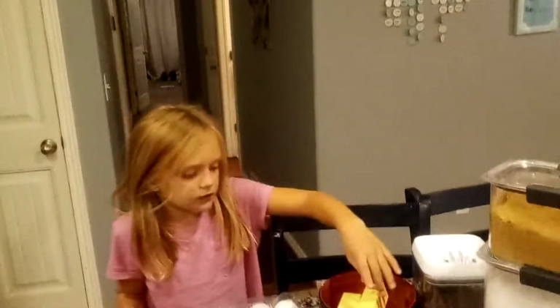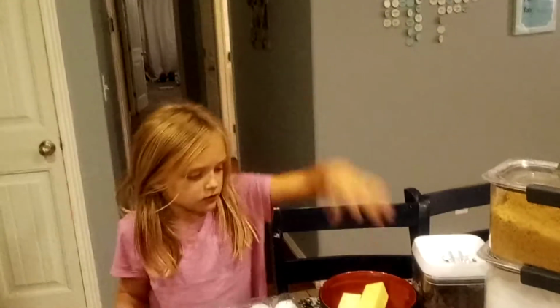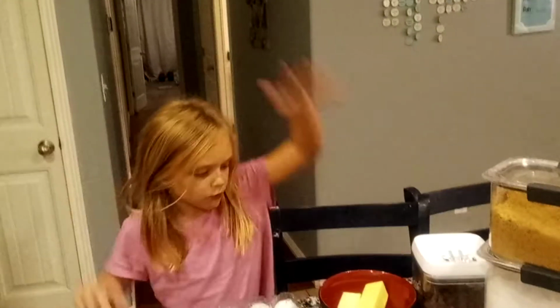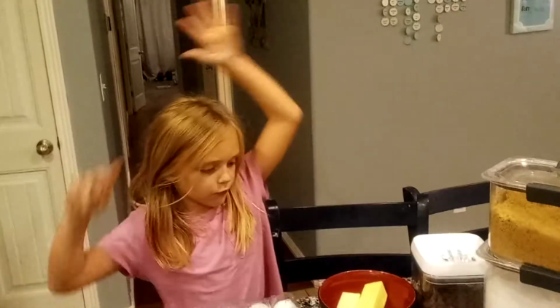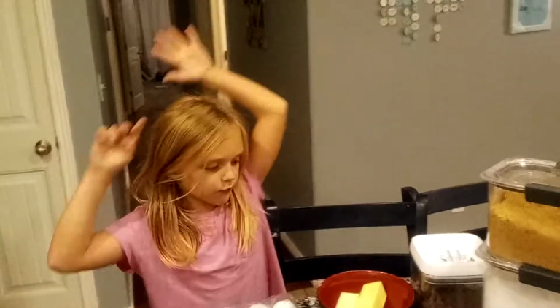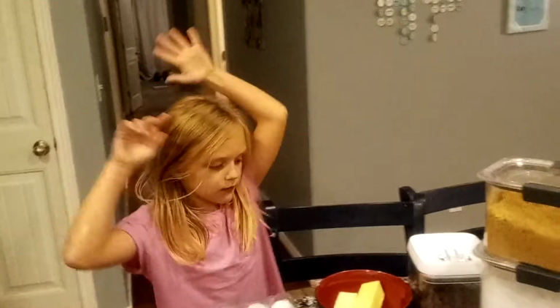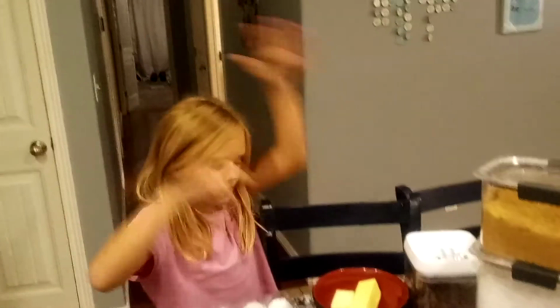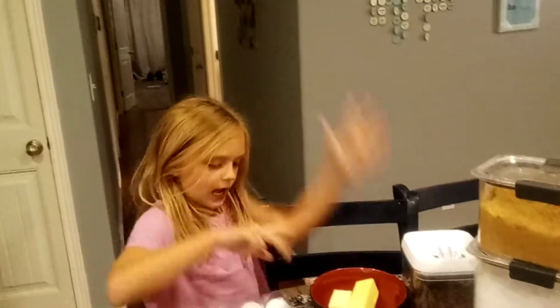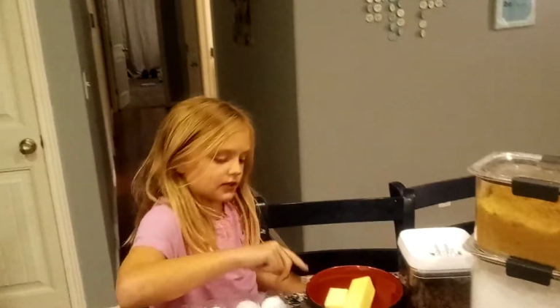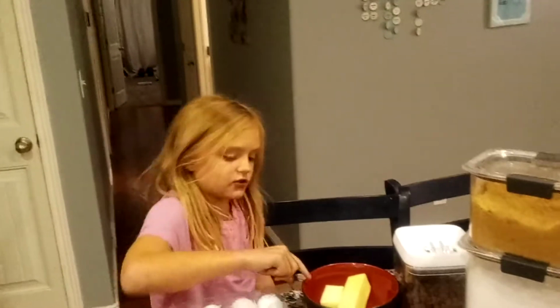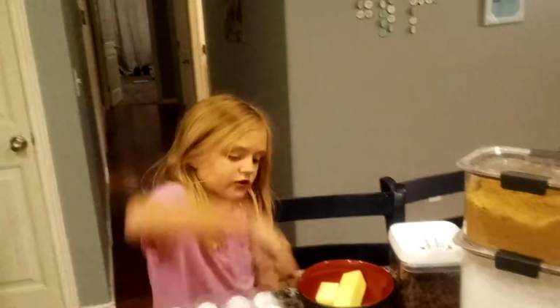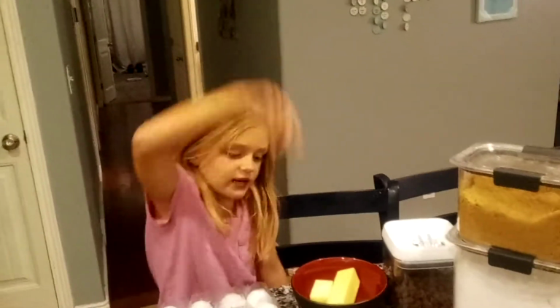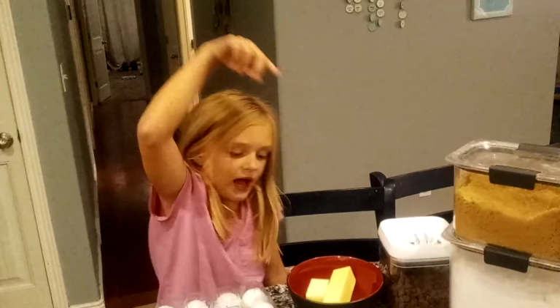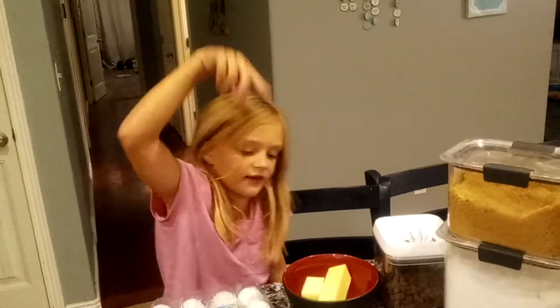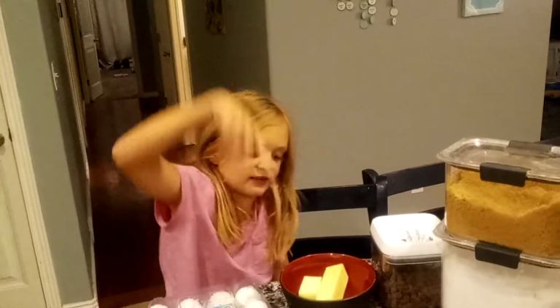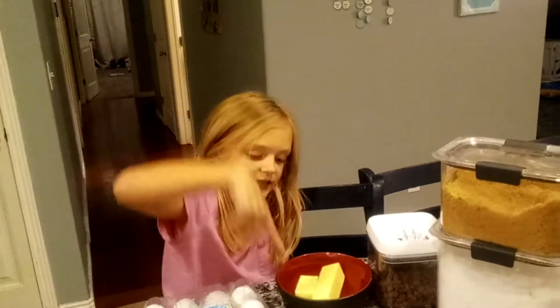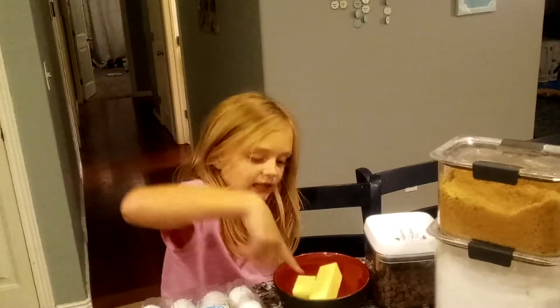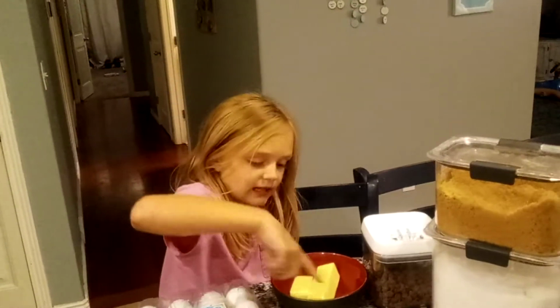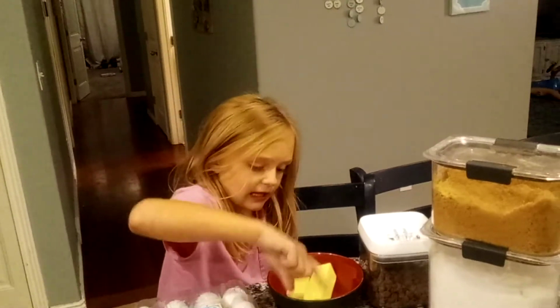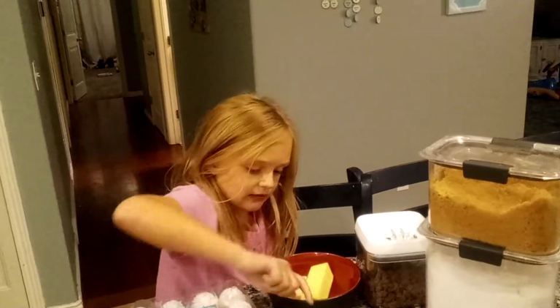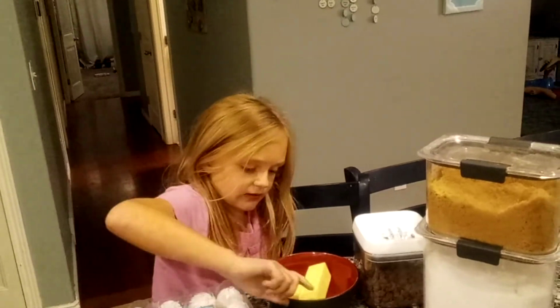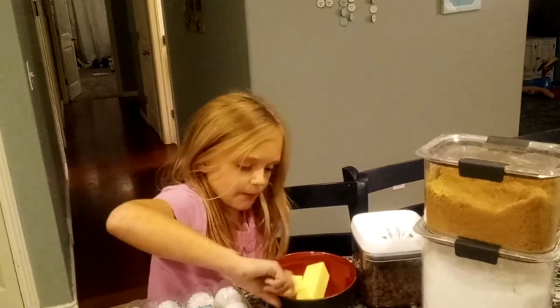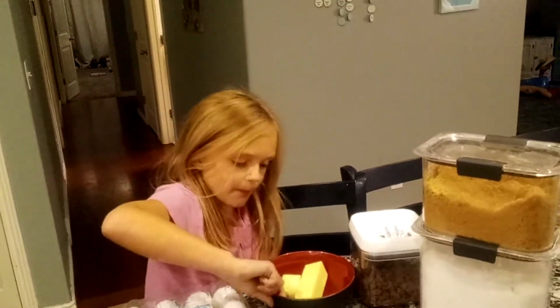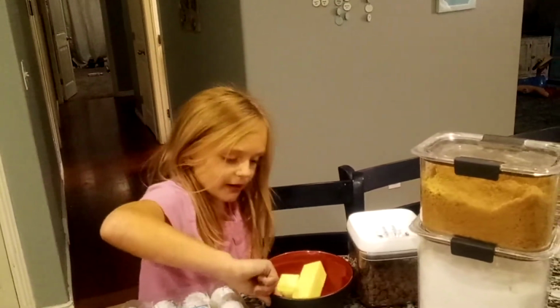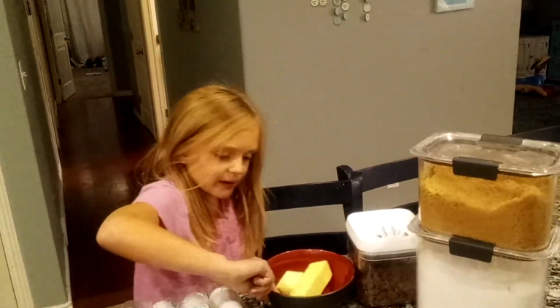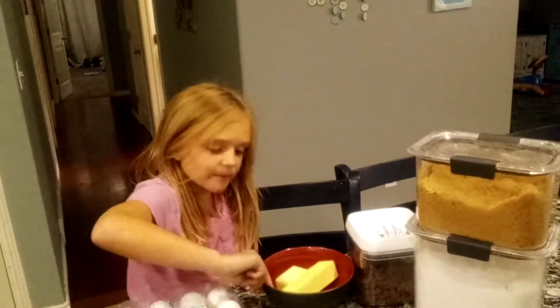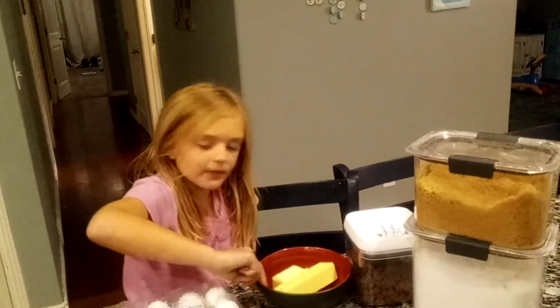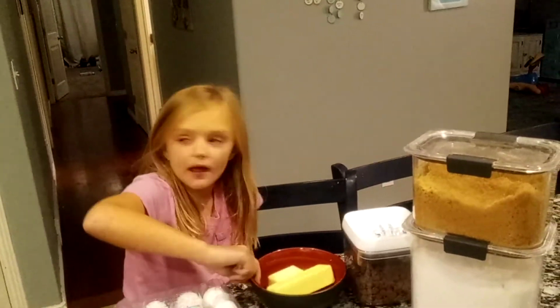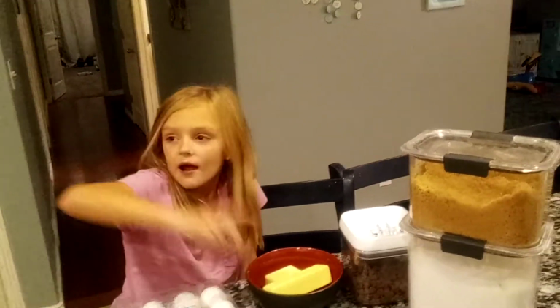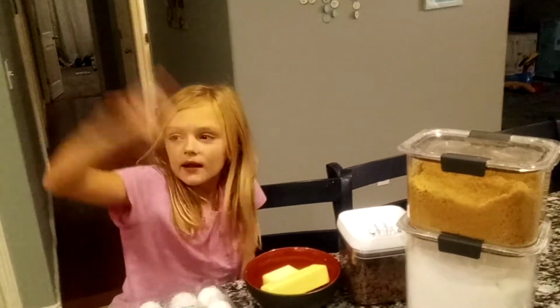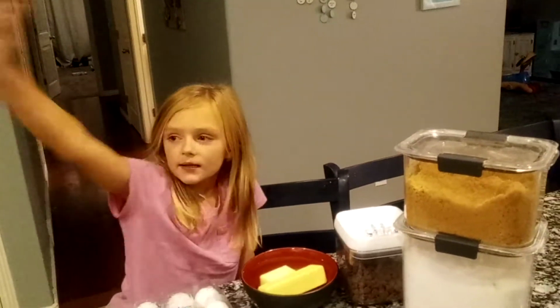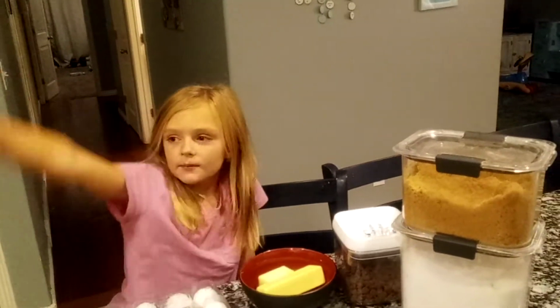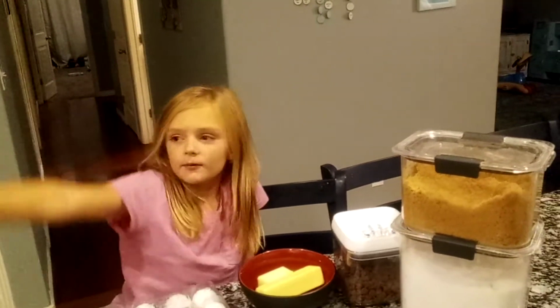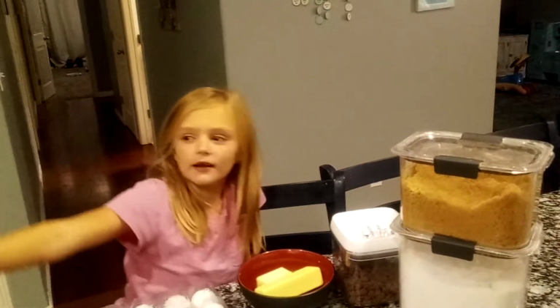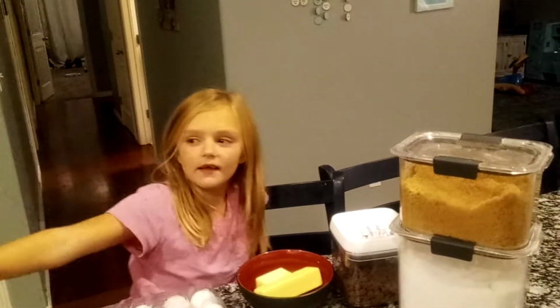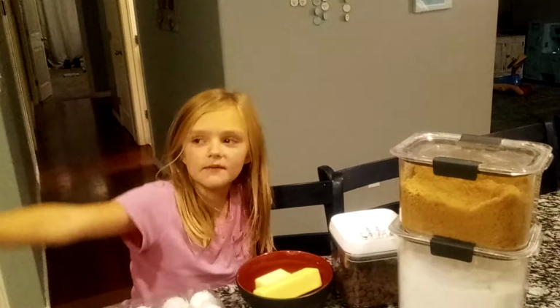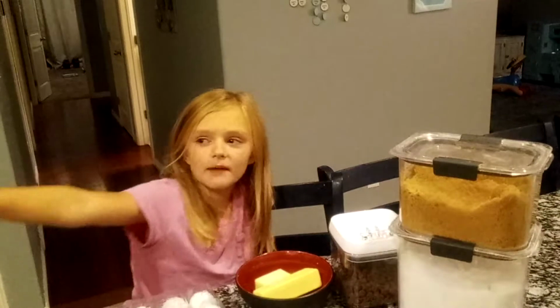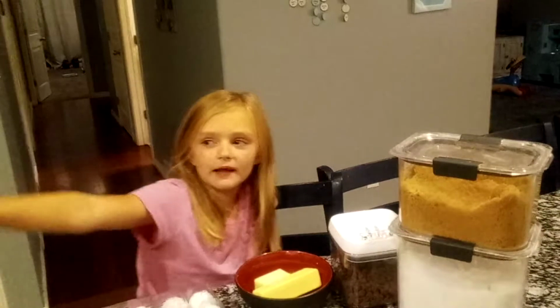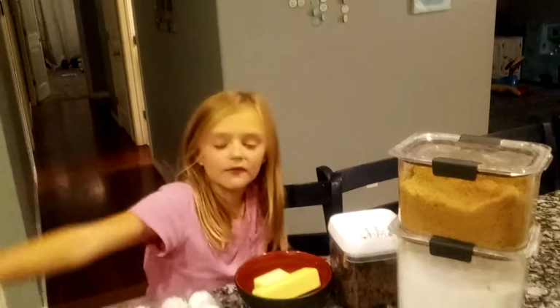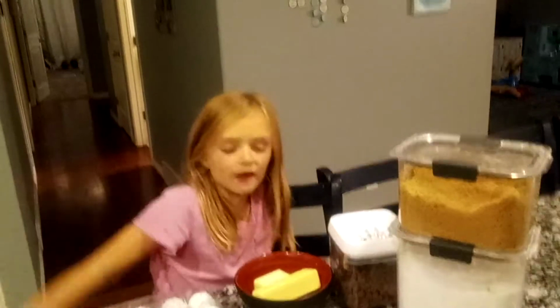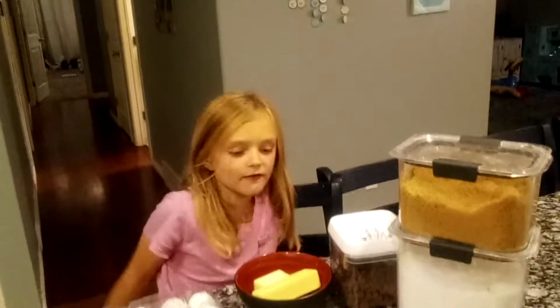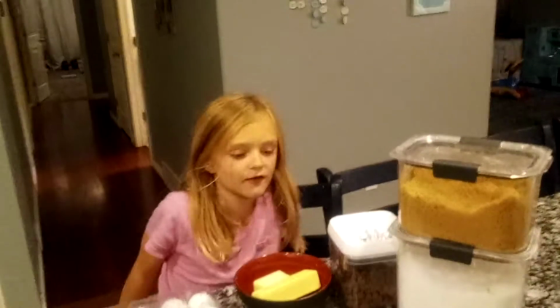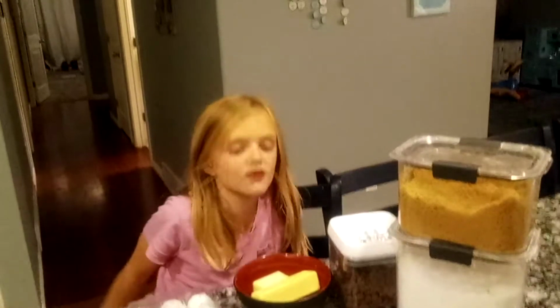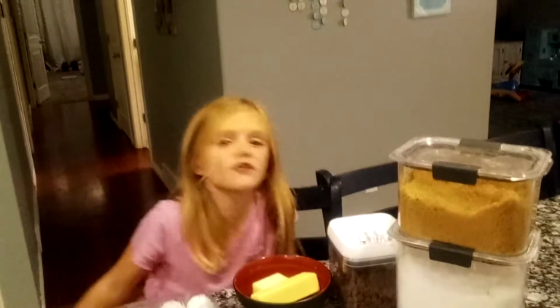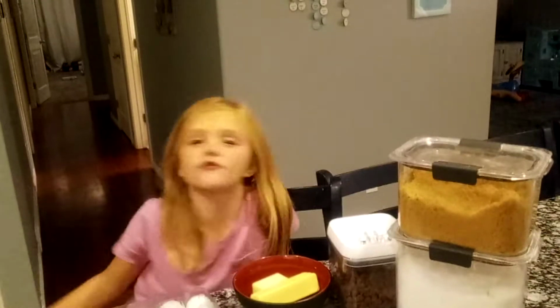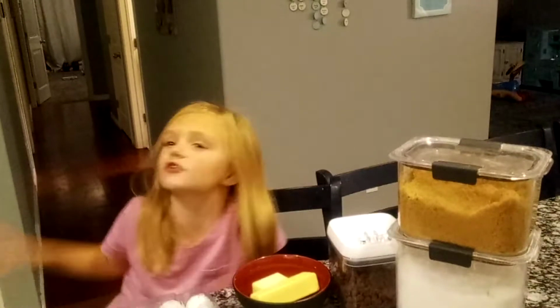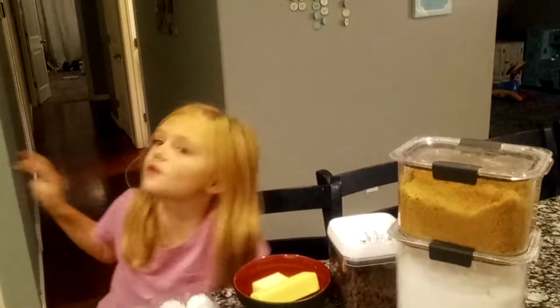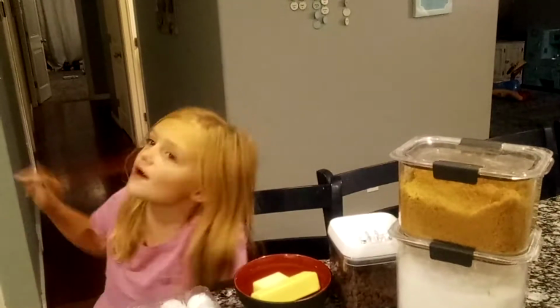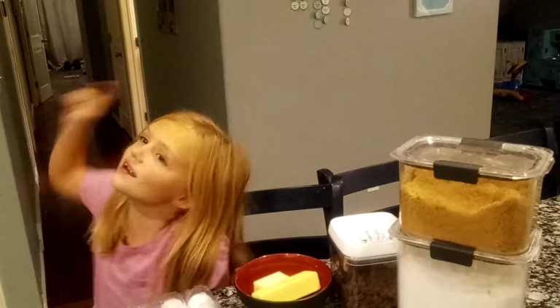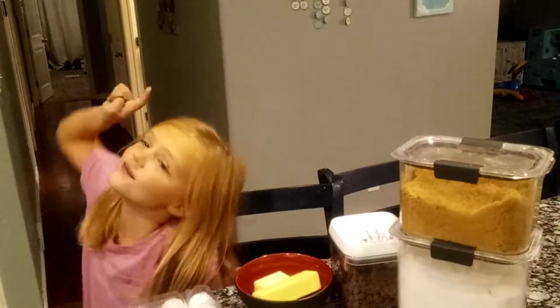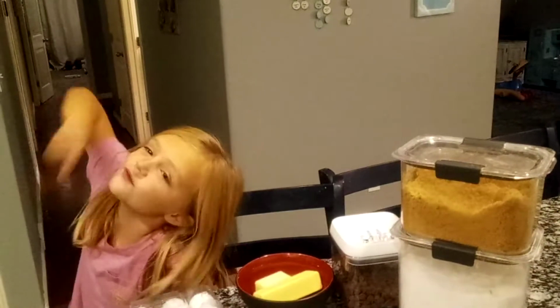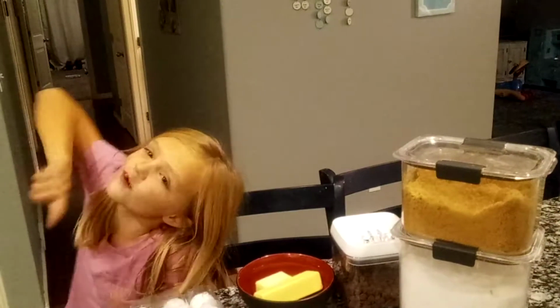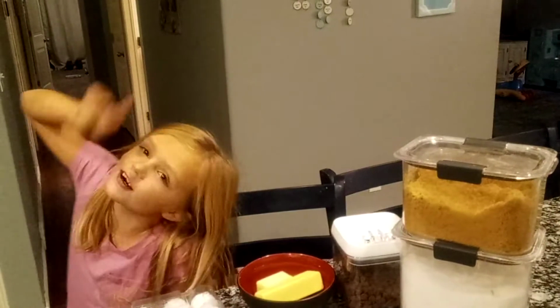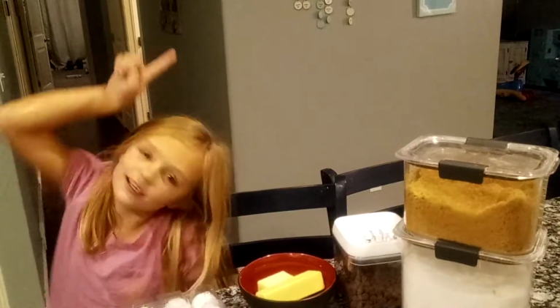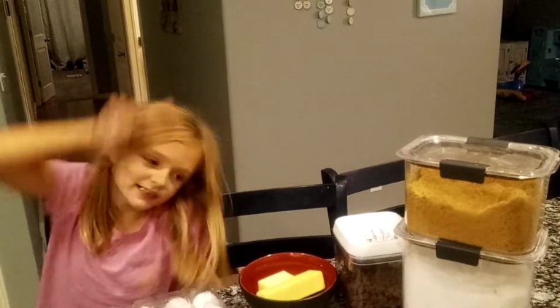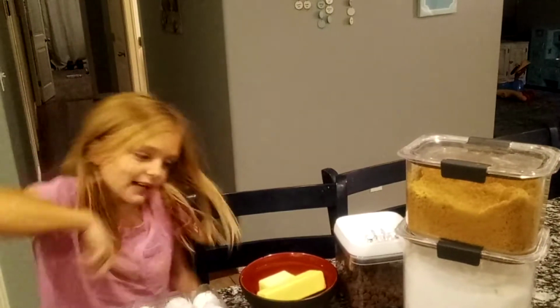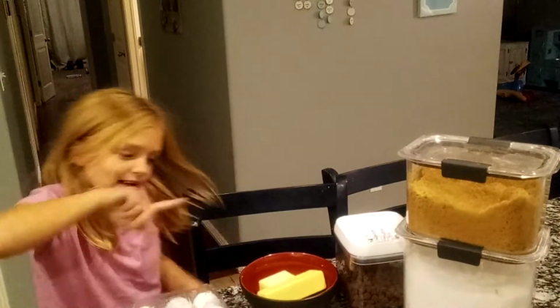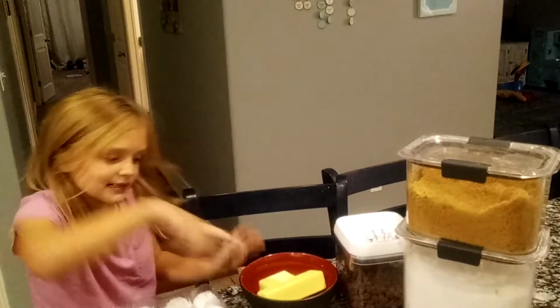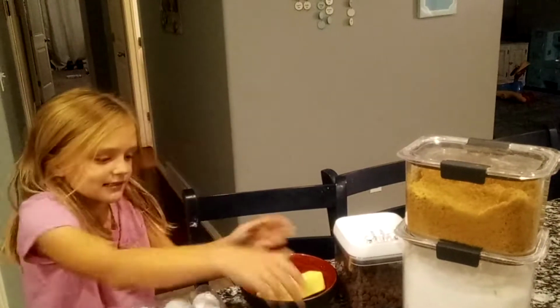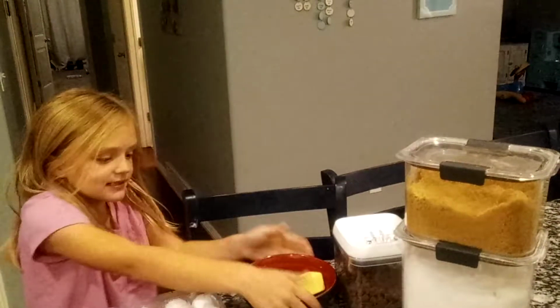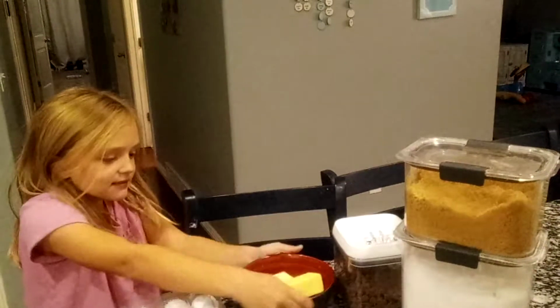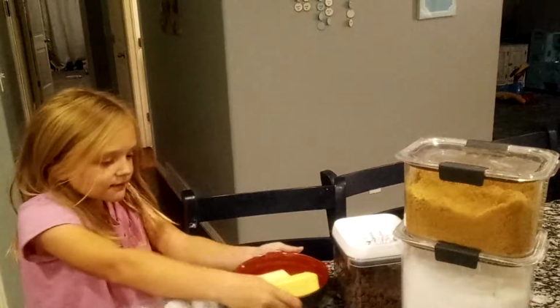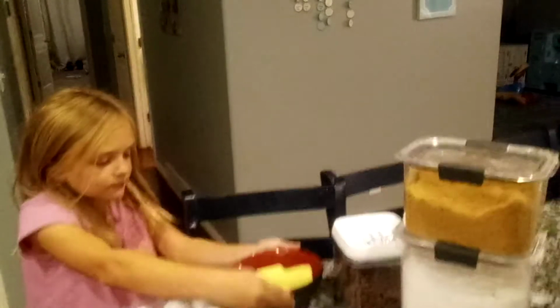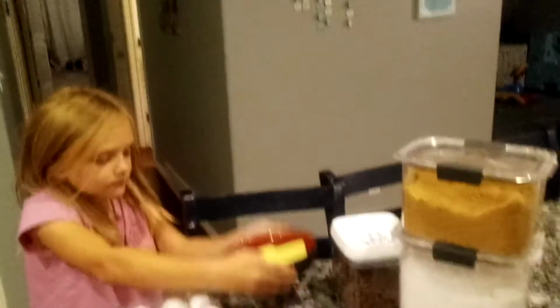So, next you're going to have to get butter, put it in the microwave and cook it for 24 seconds. Perfect.